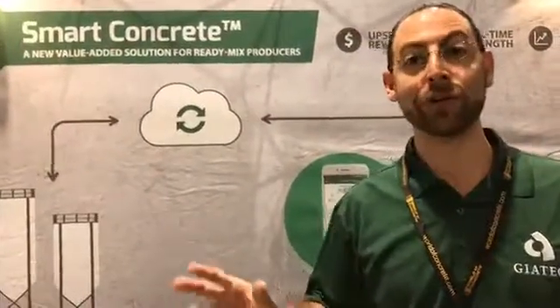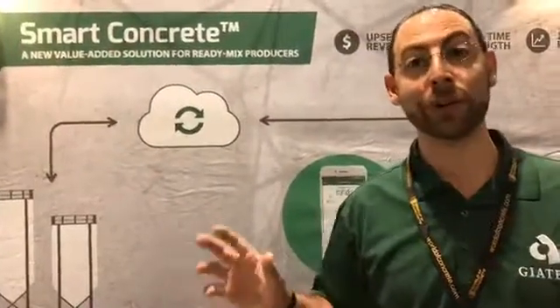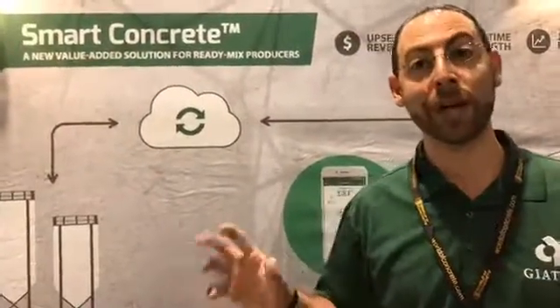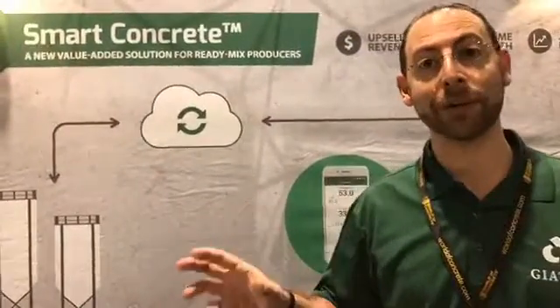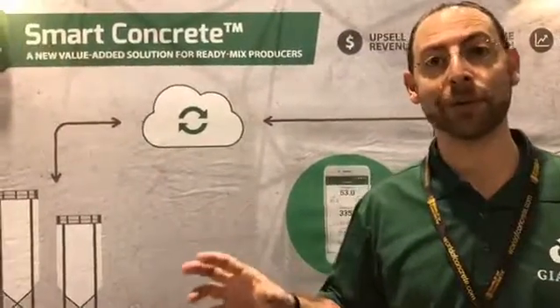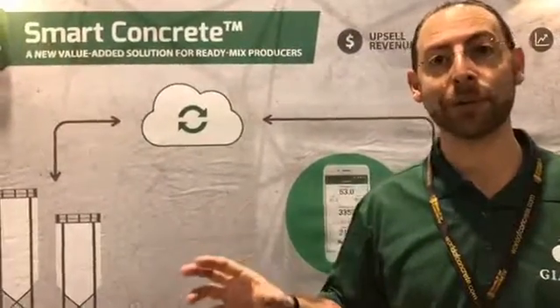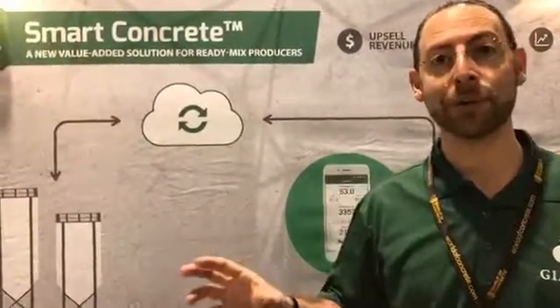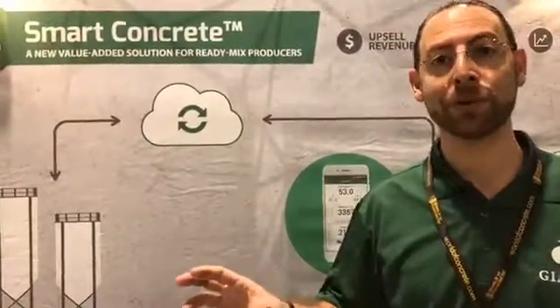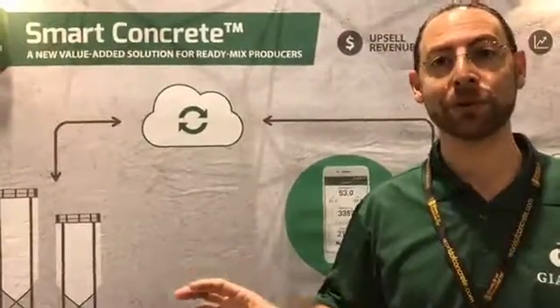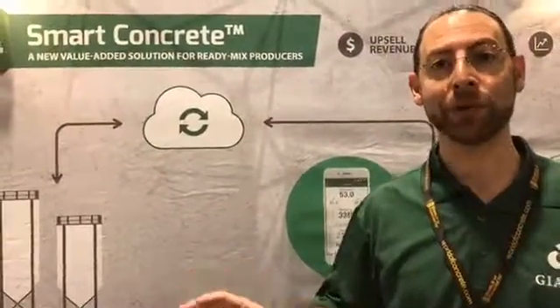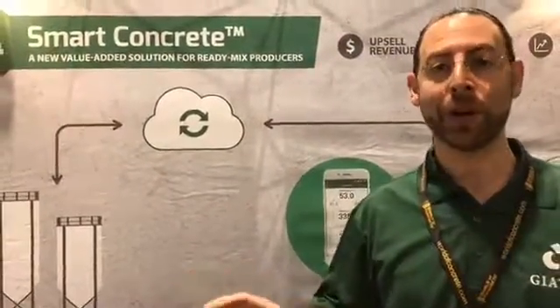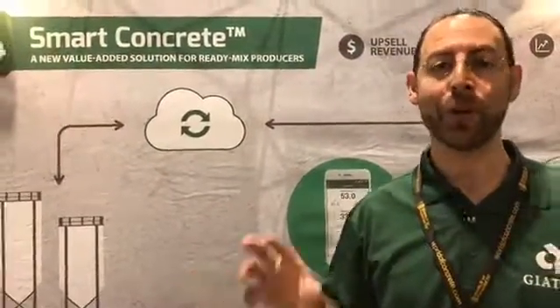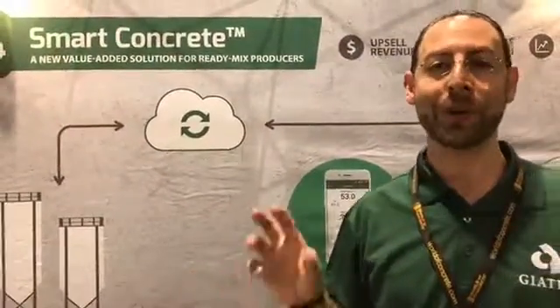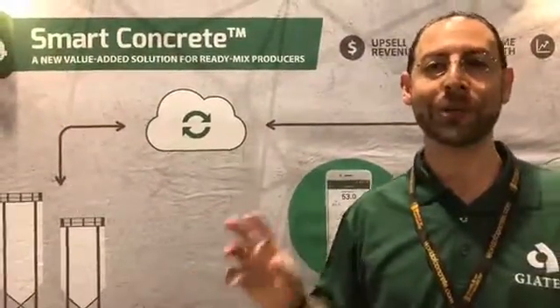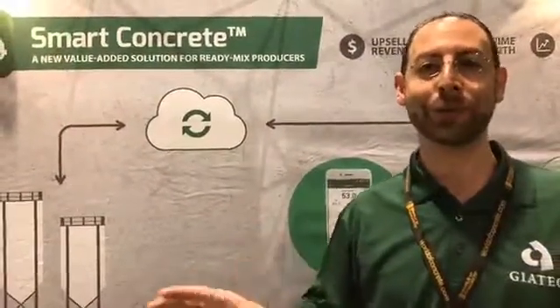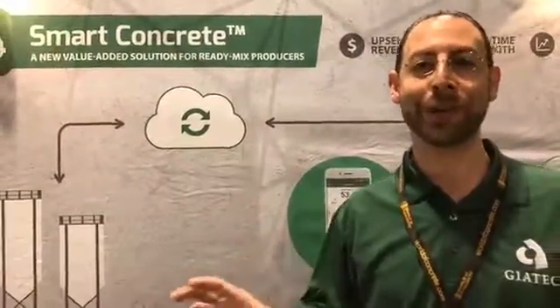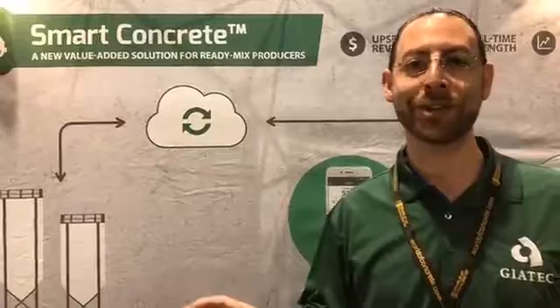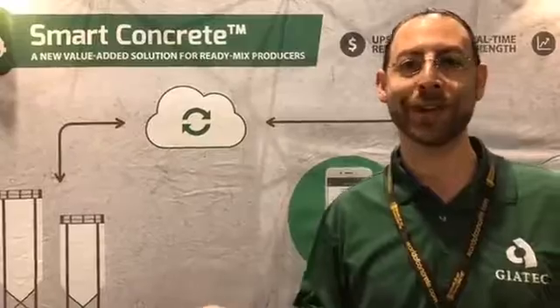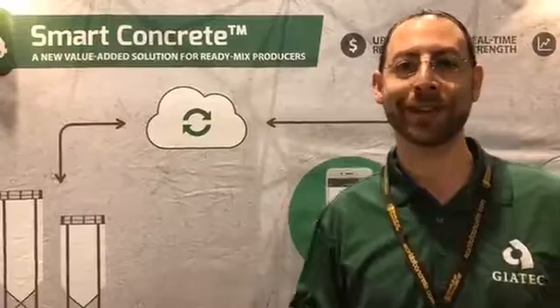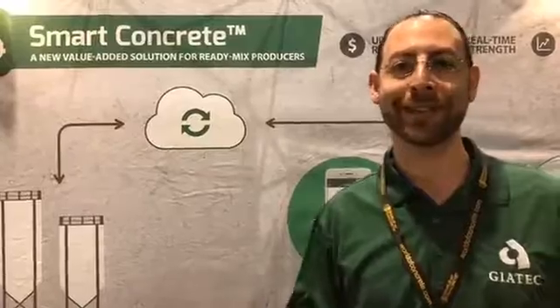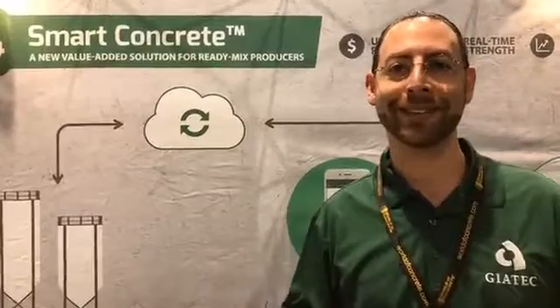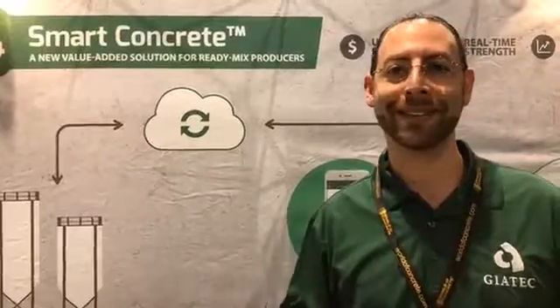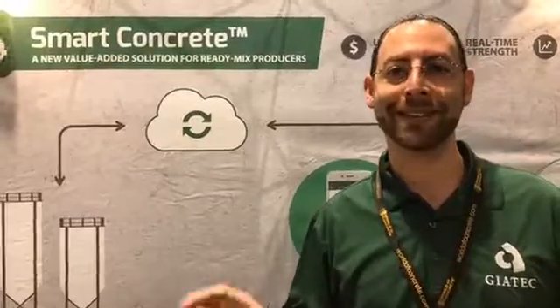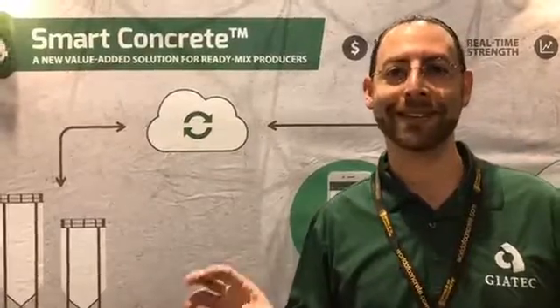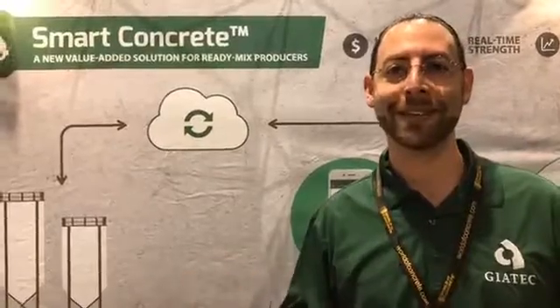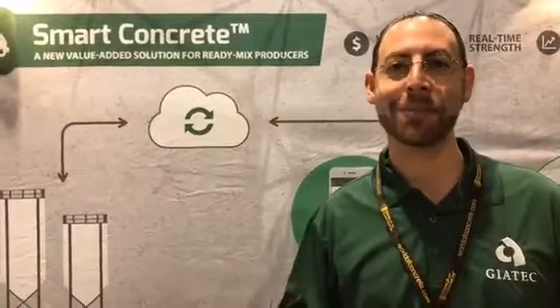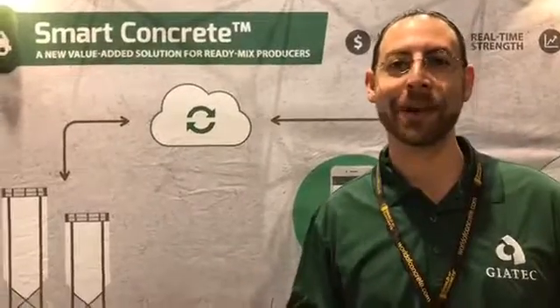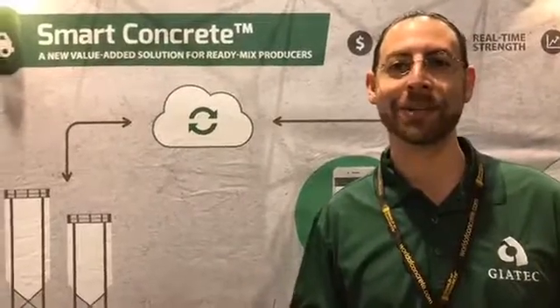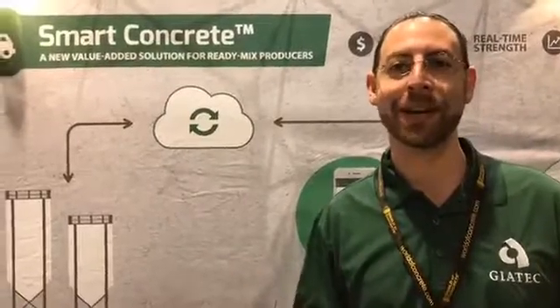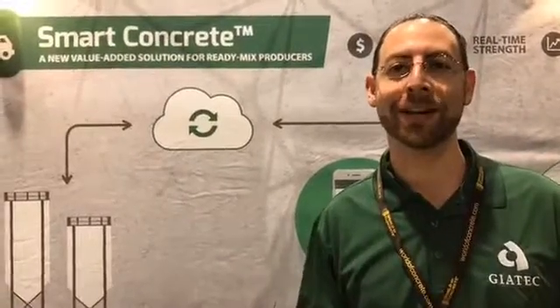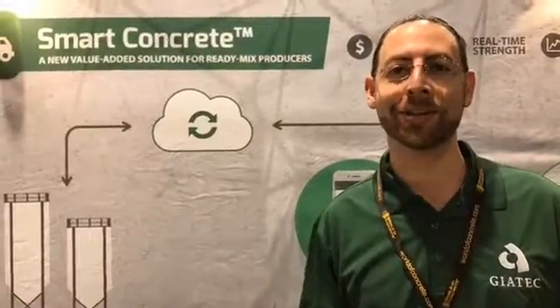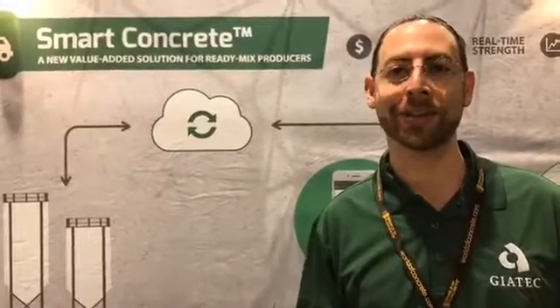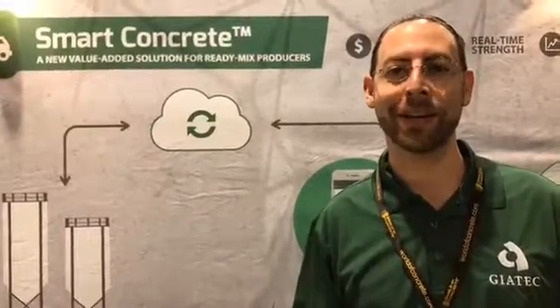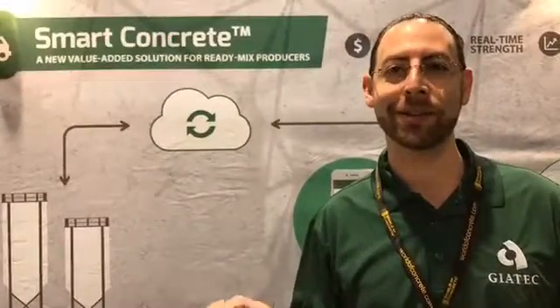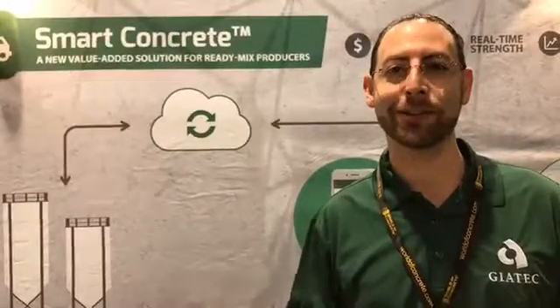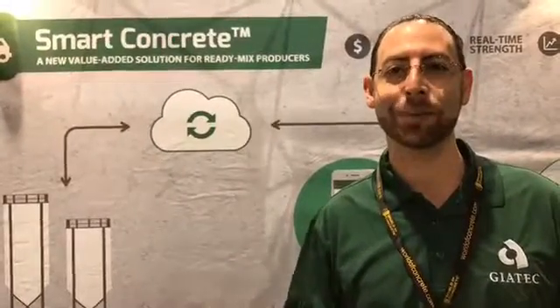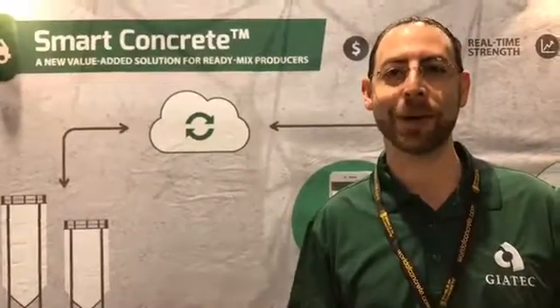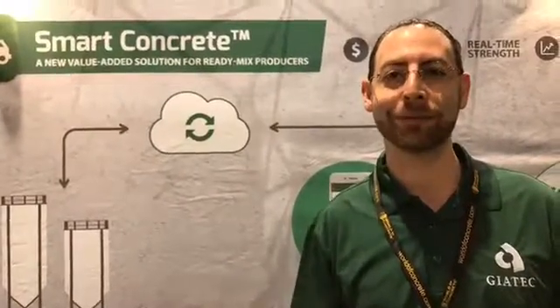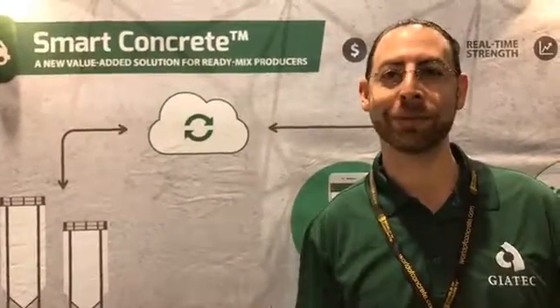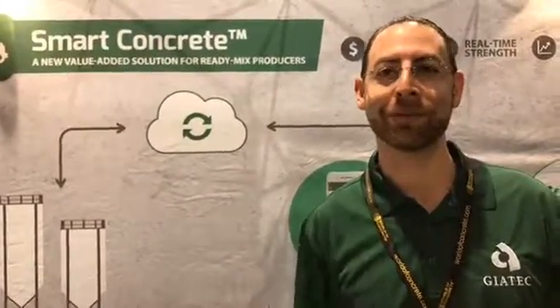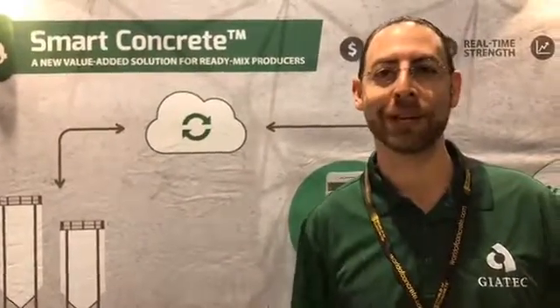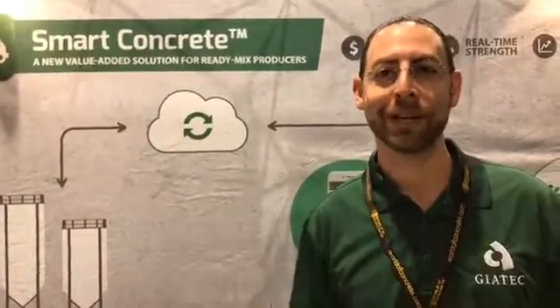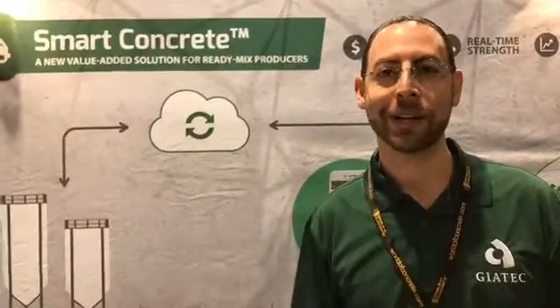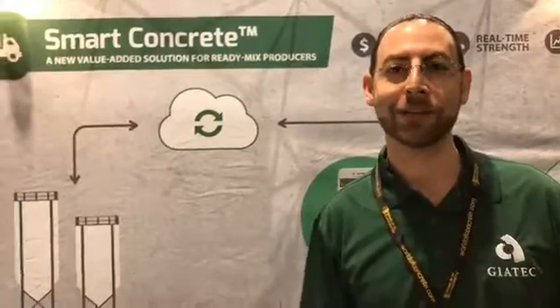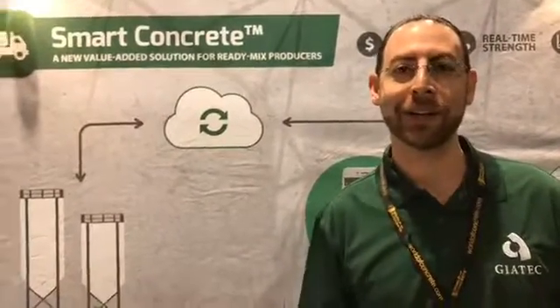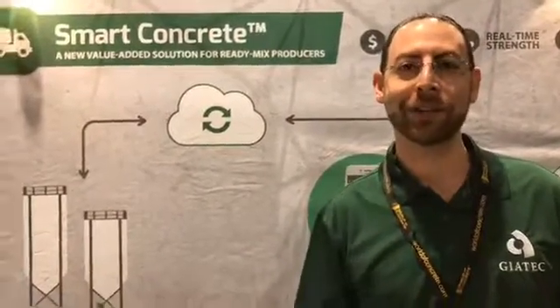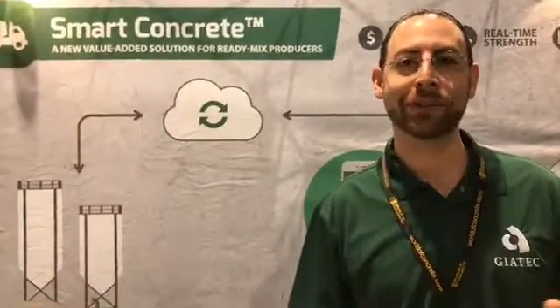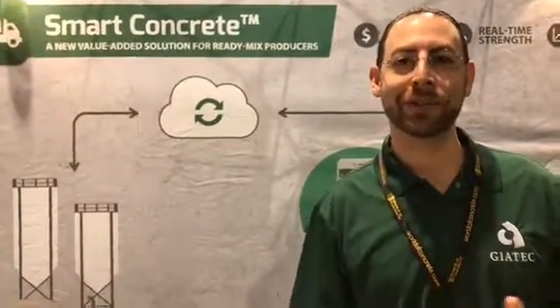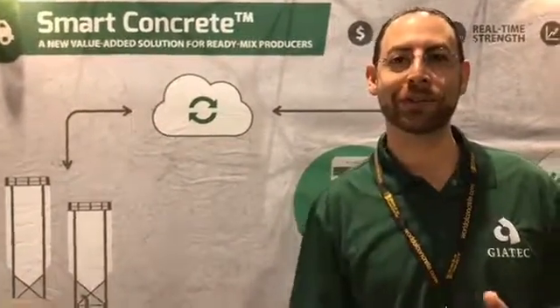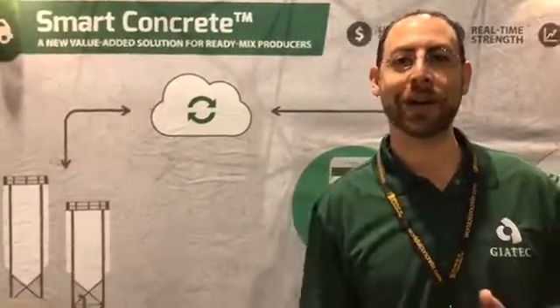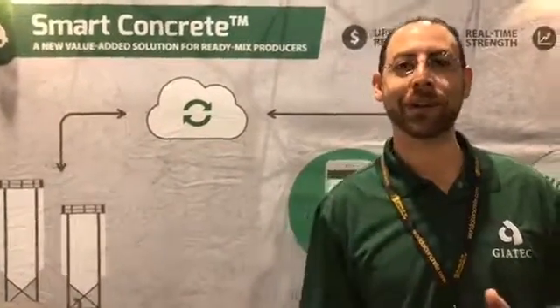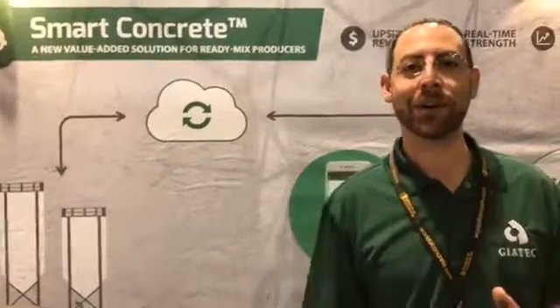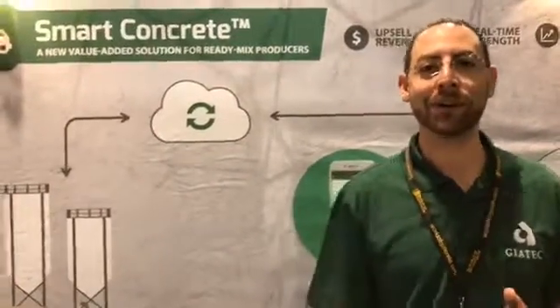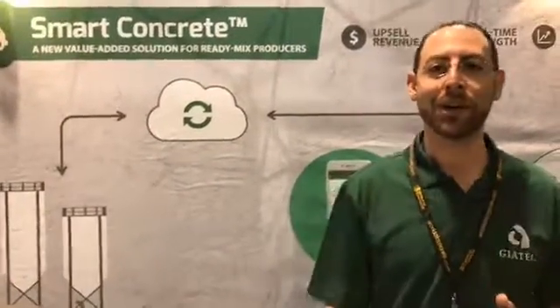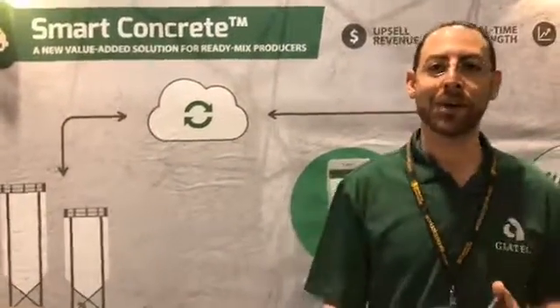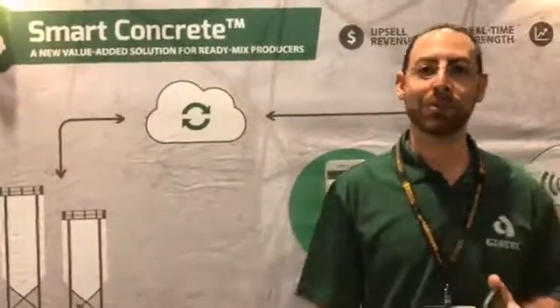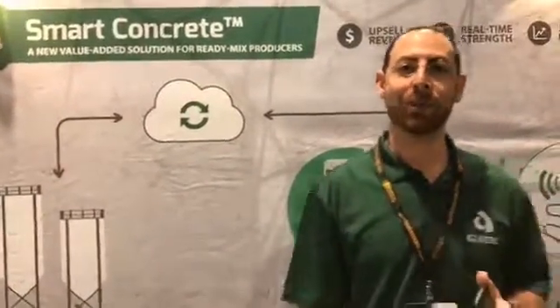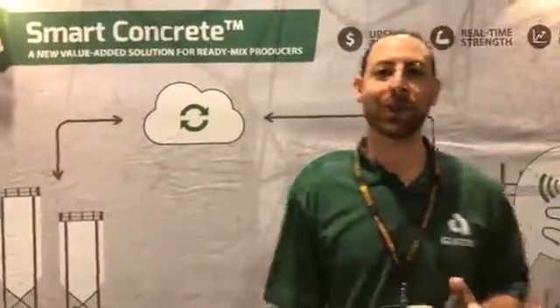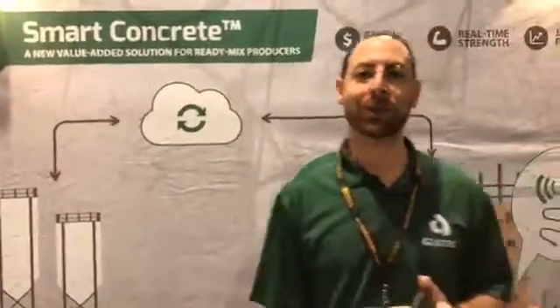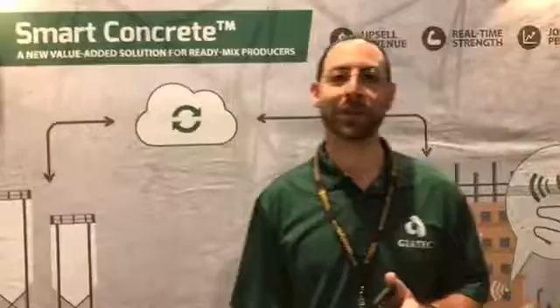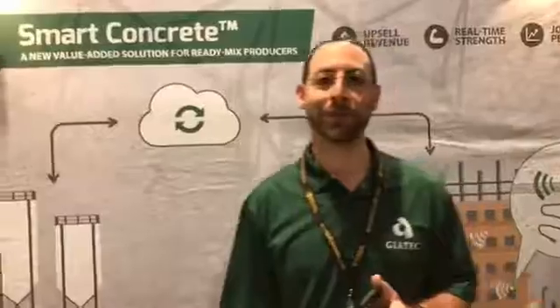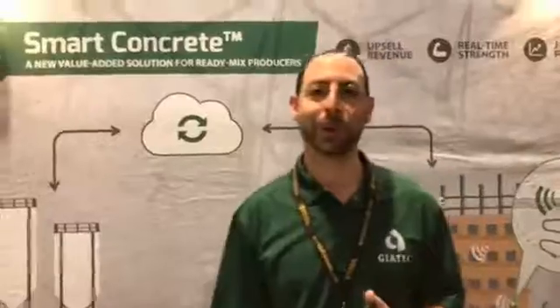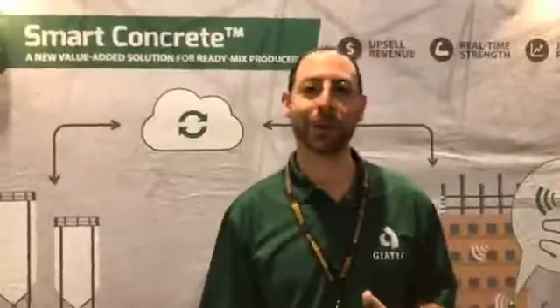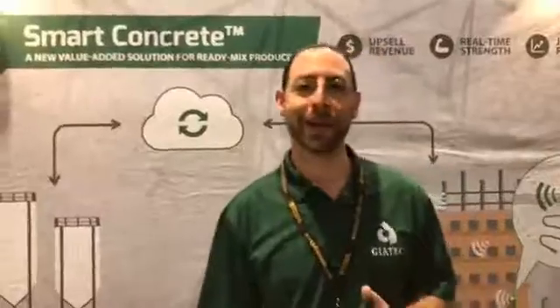This is a solution for concrete producers who want to differentiate, decommoditize, and deliver profits. Come see us — South Hall, booth 13418.